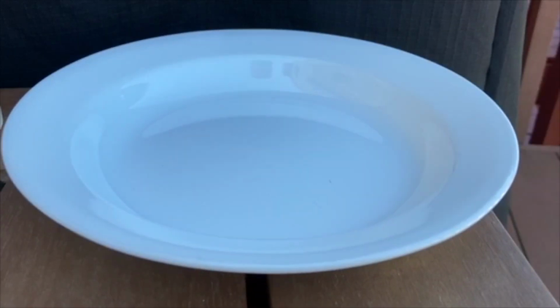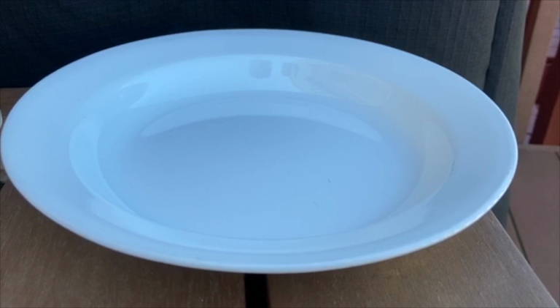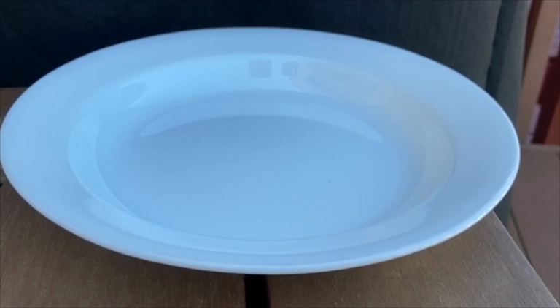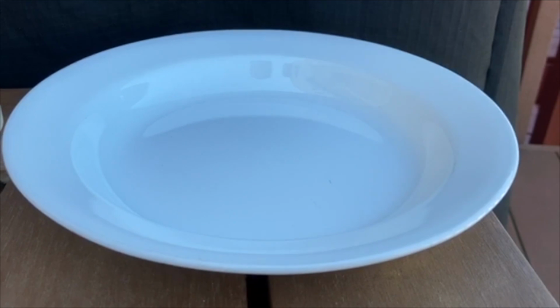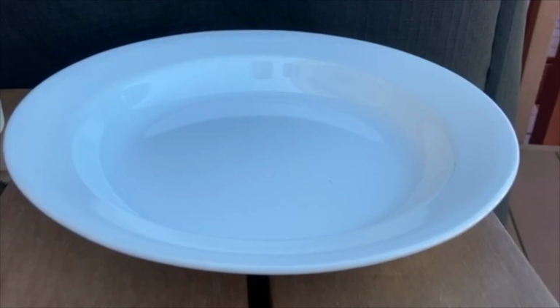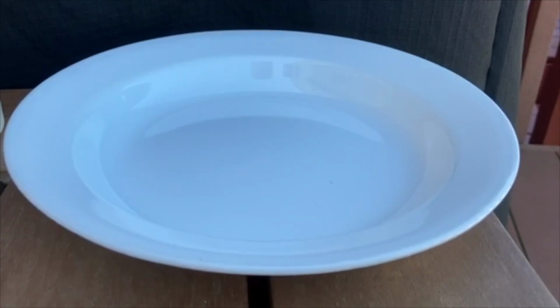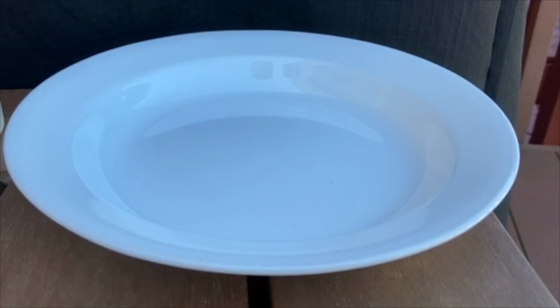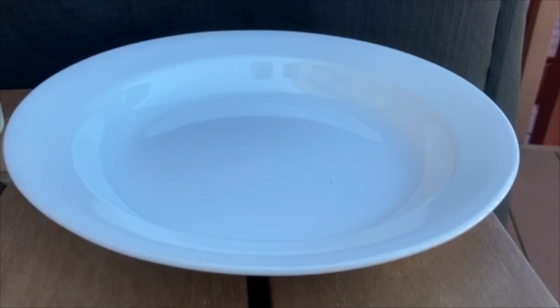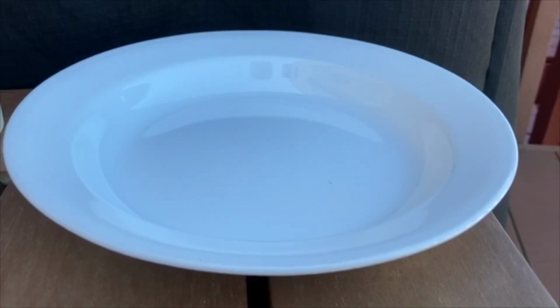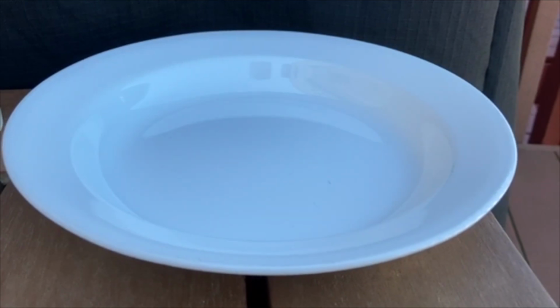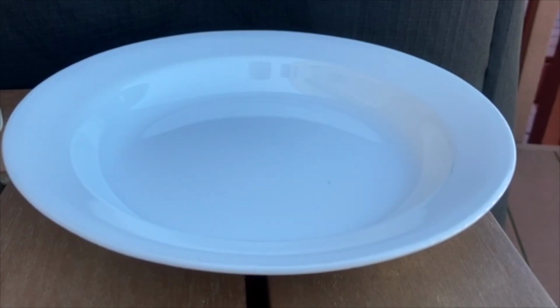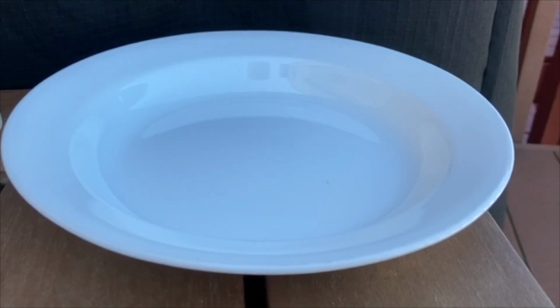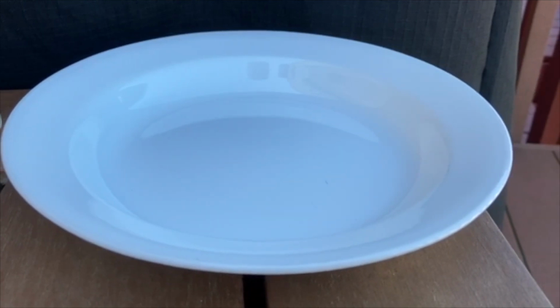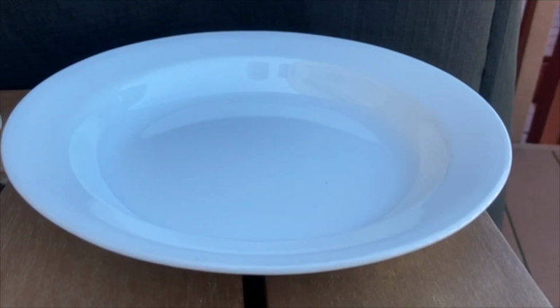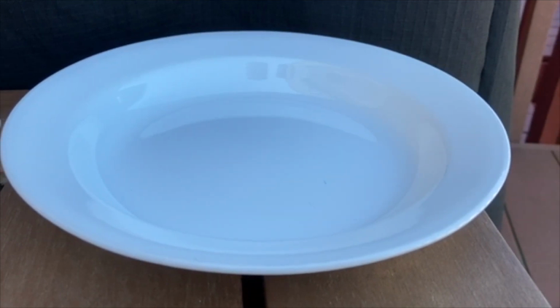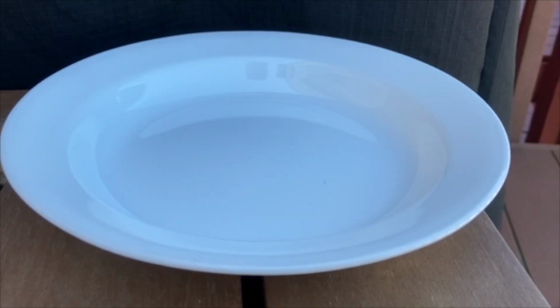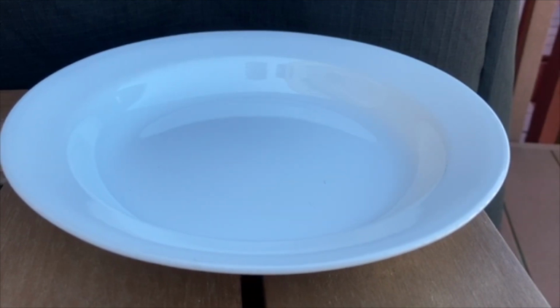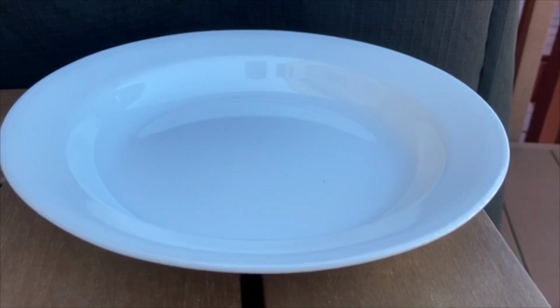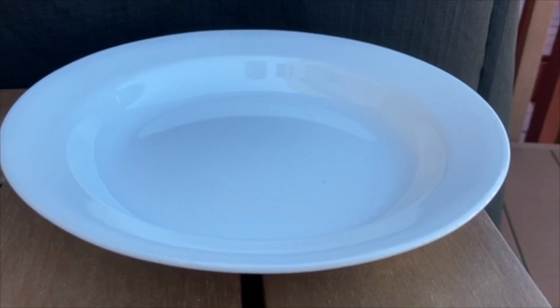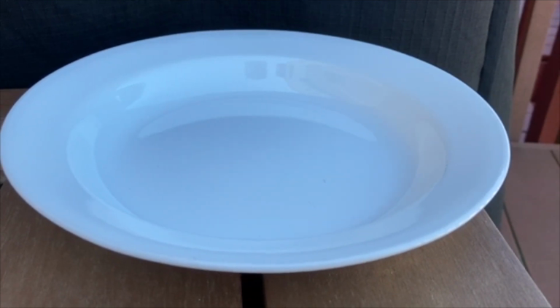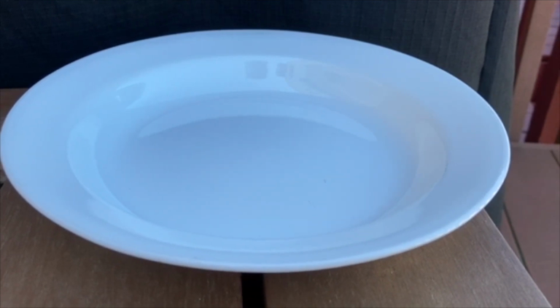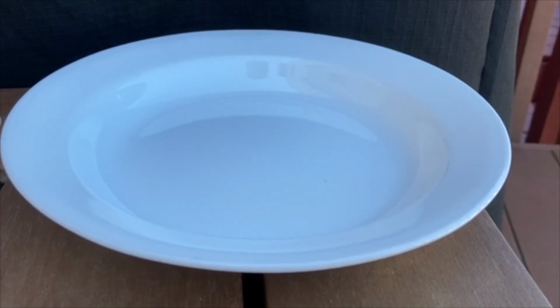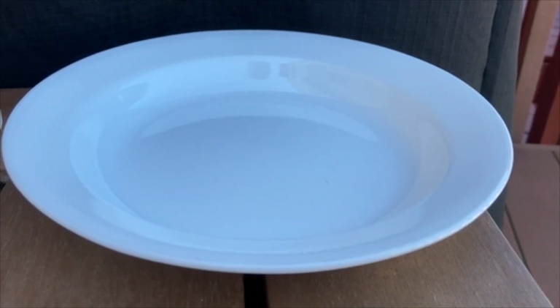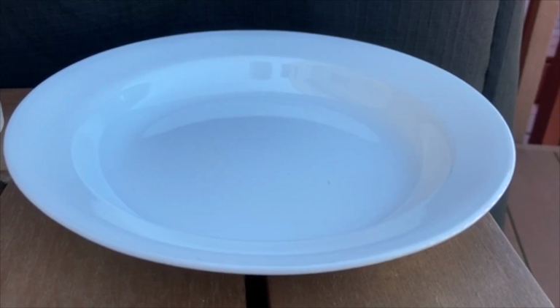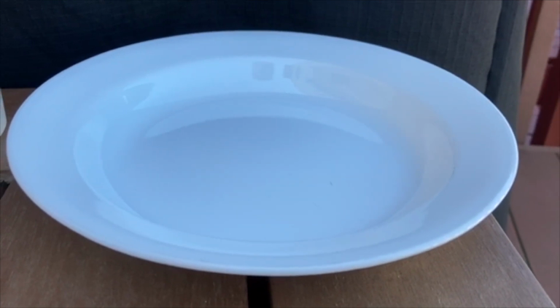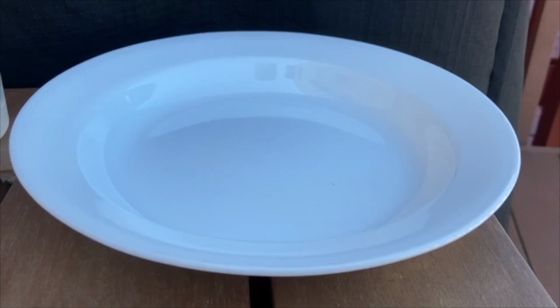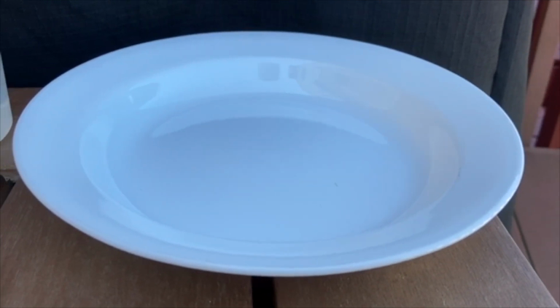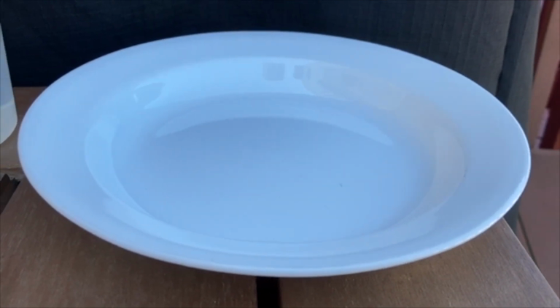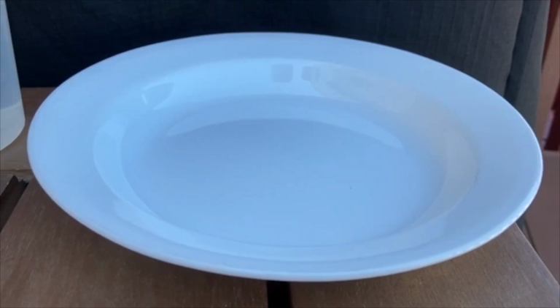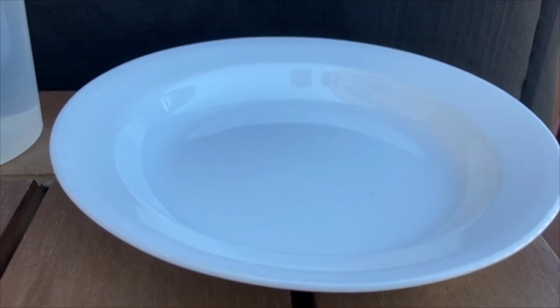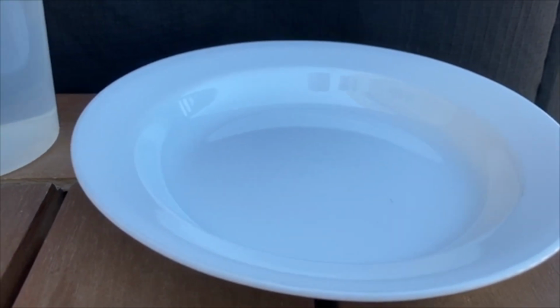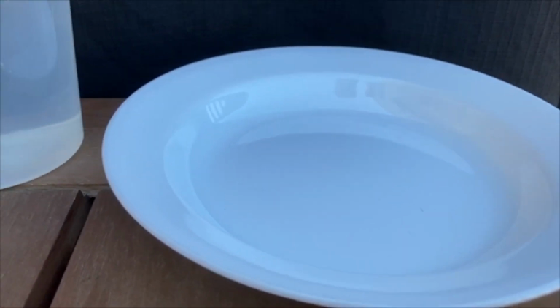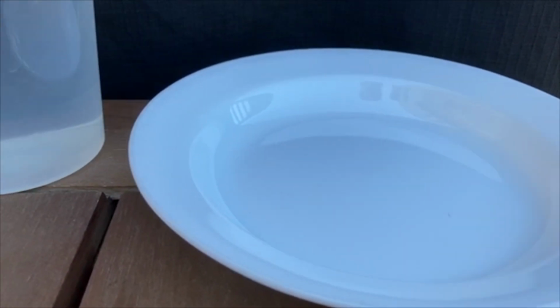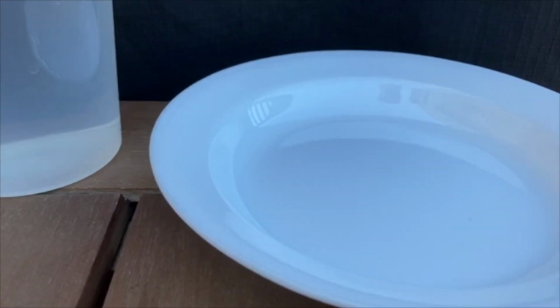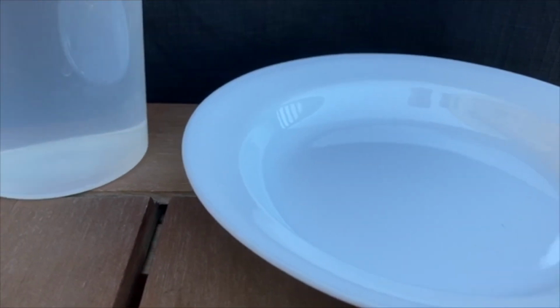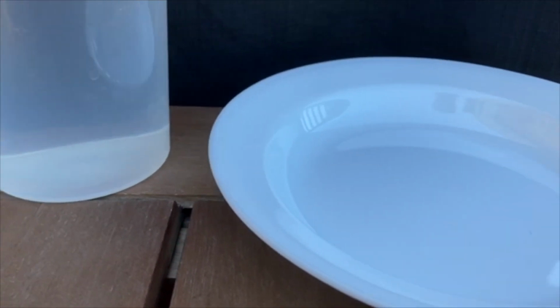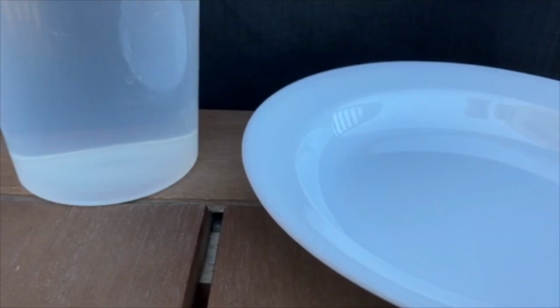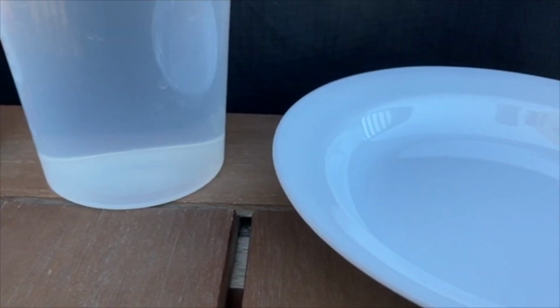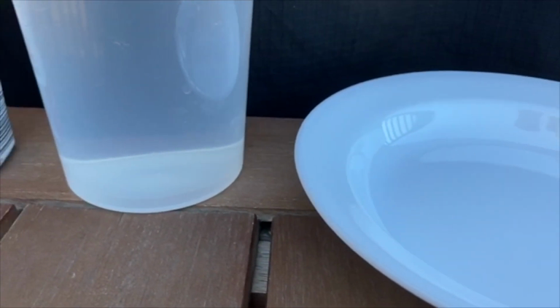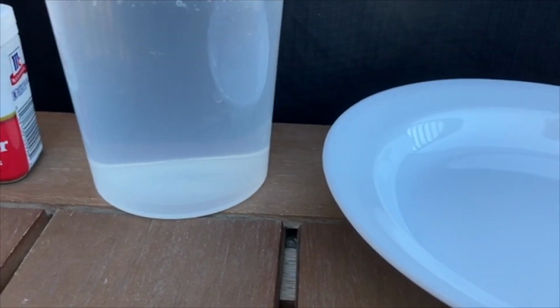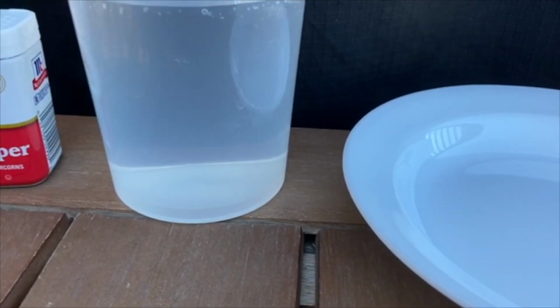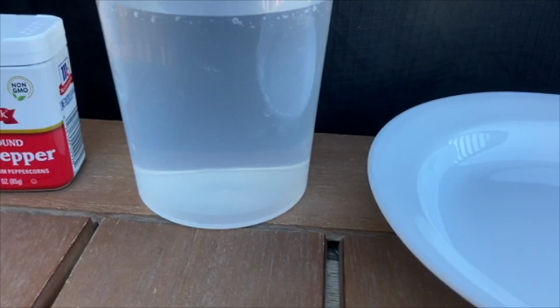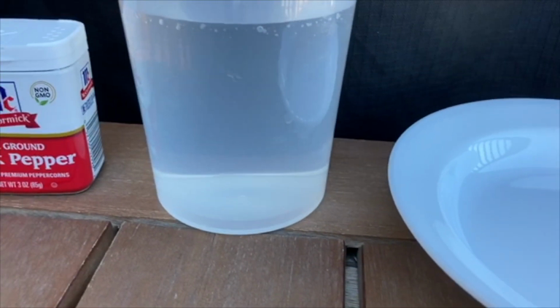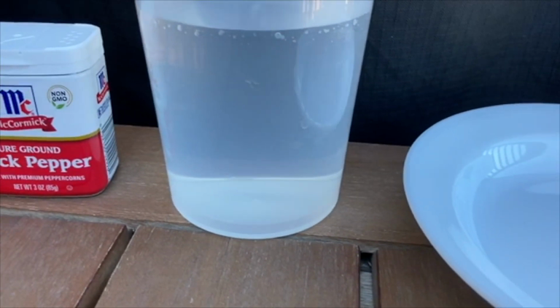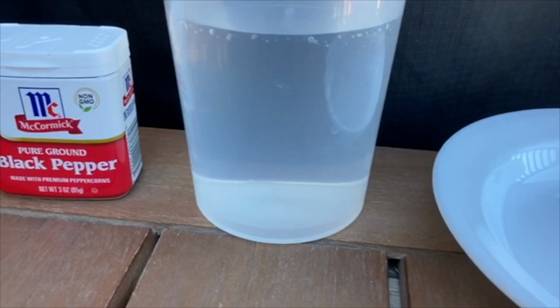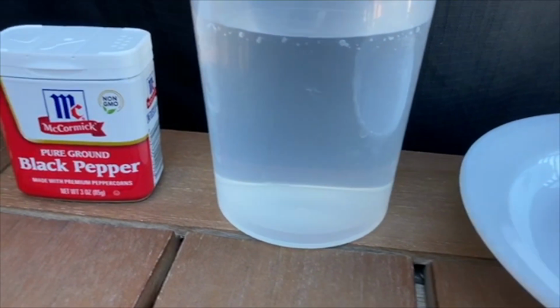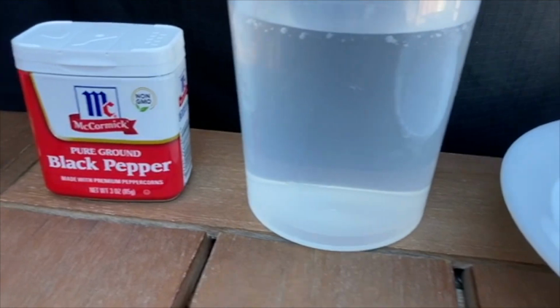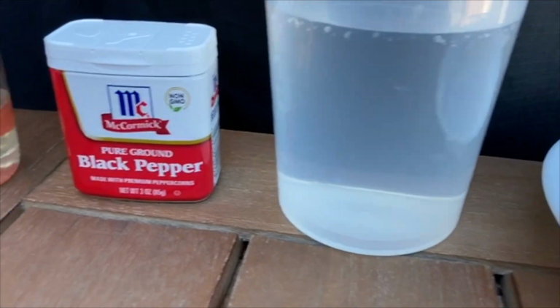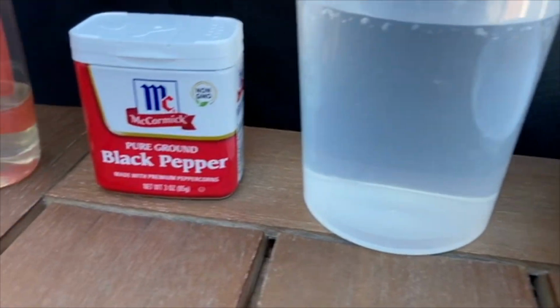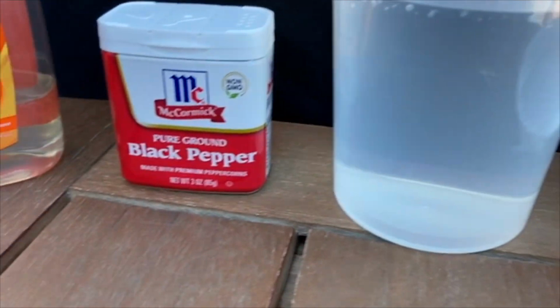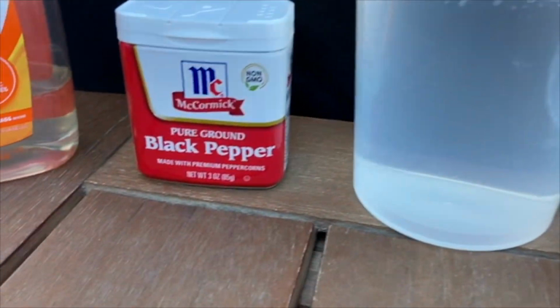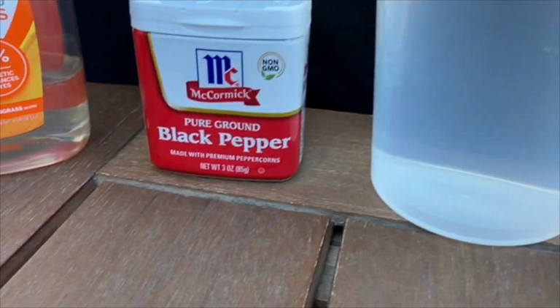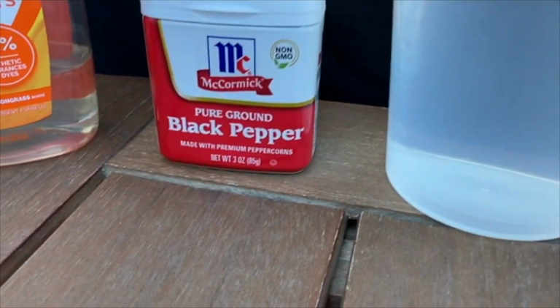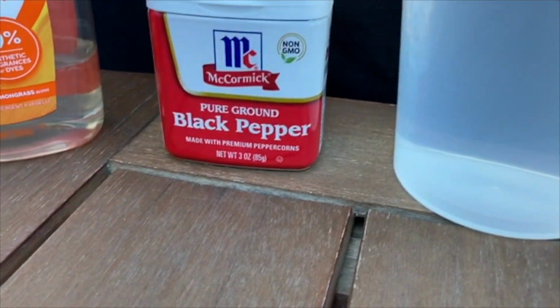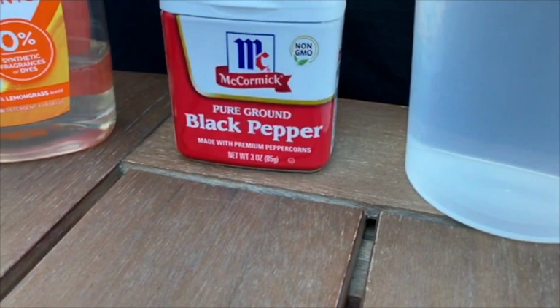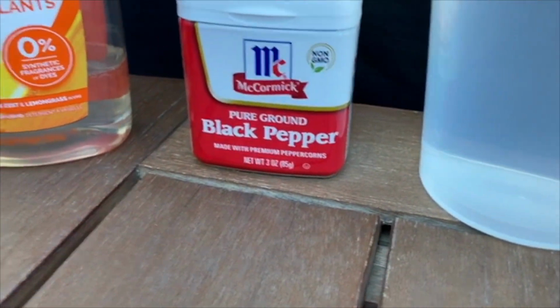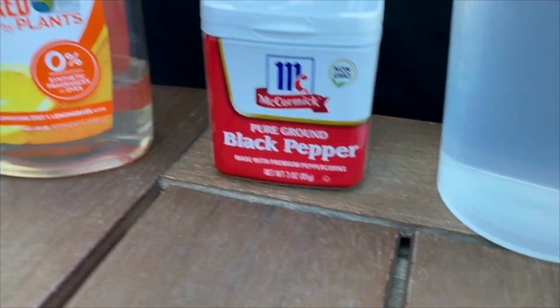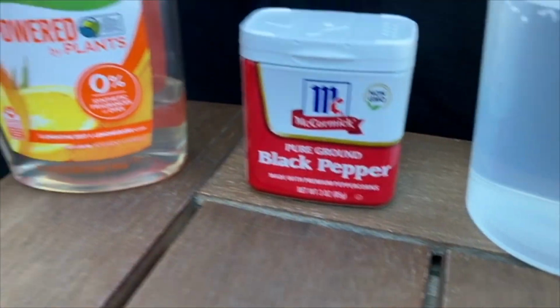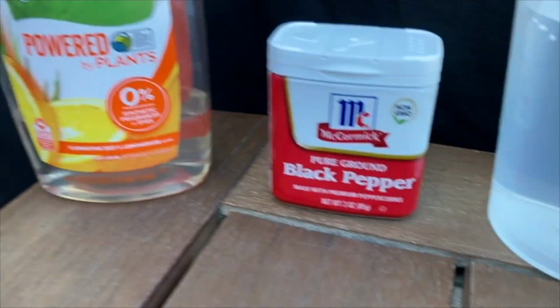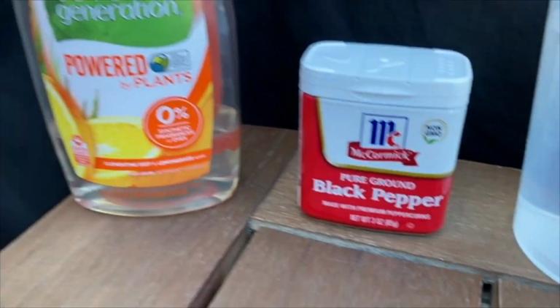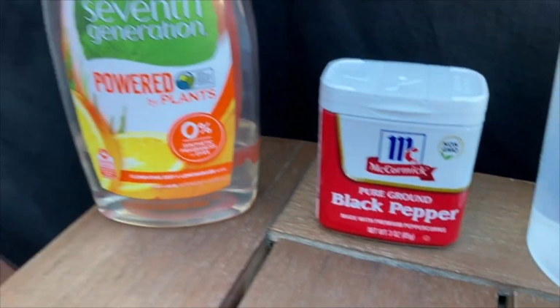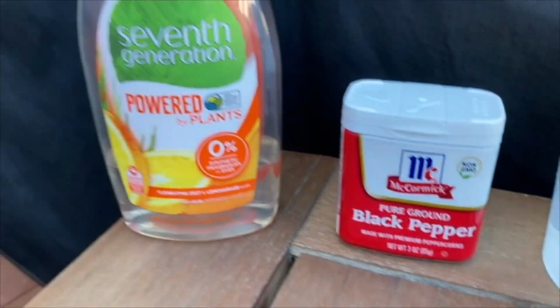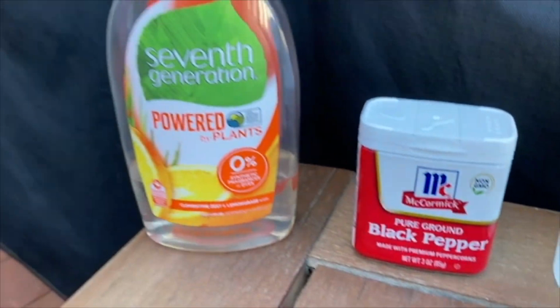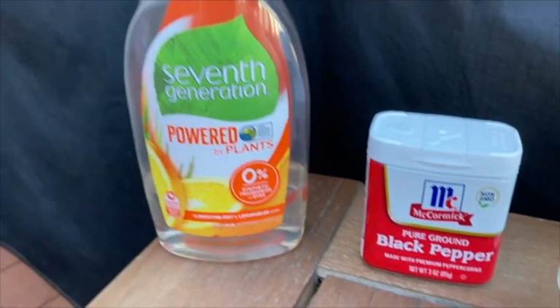For this experiment you will need a shallow bowl or plate, water, pepper, and dish soap.